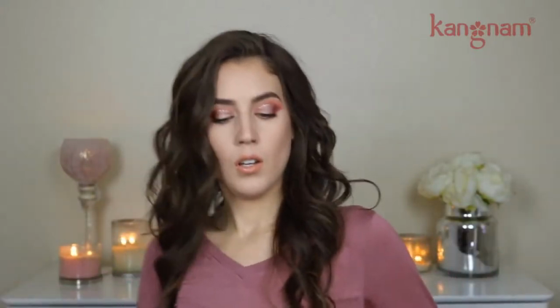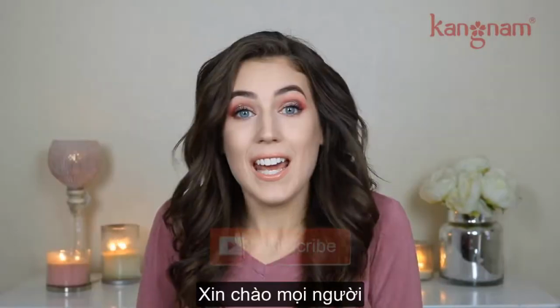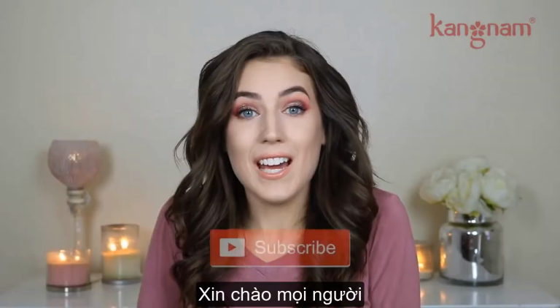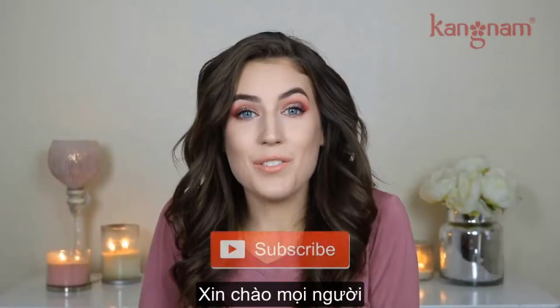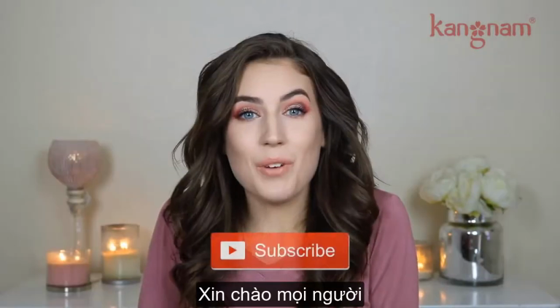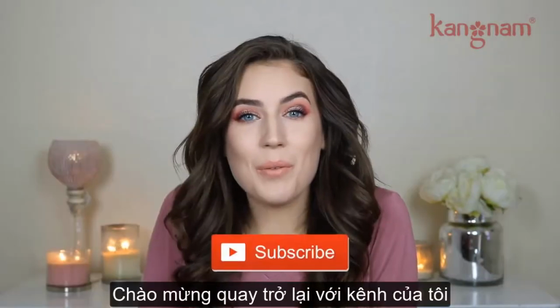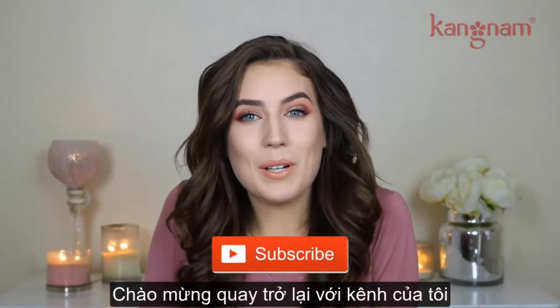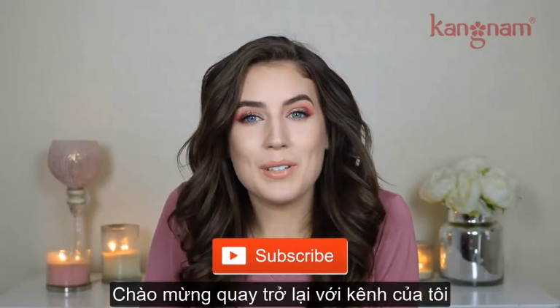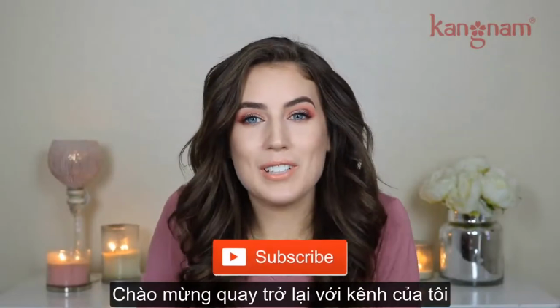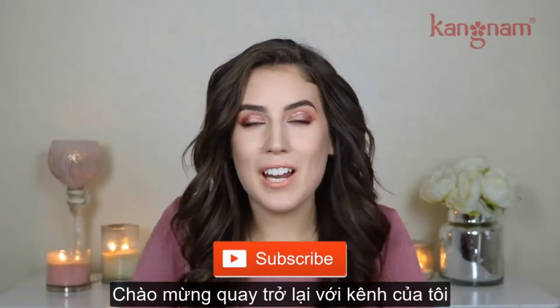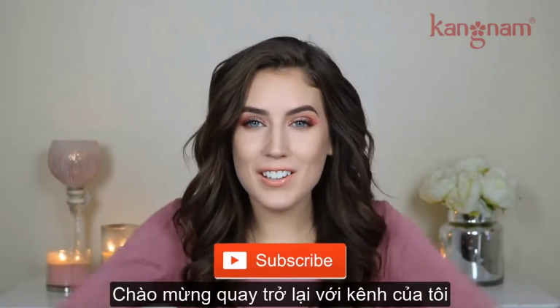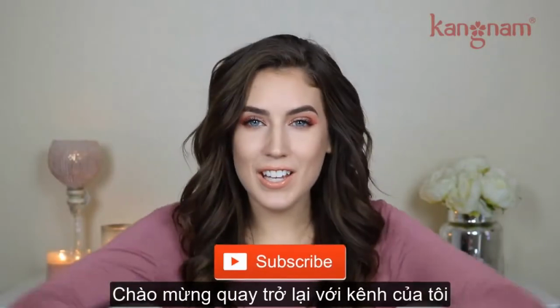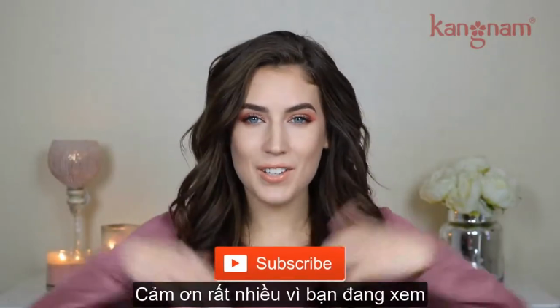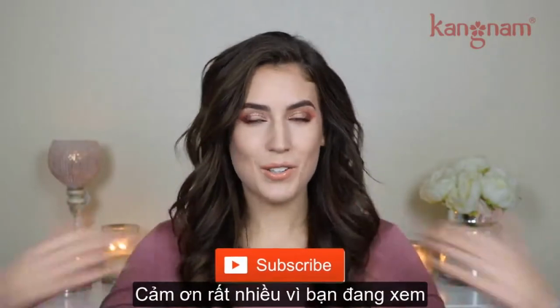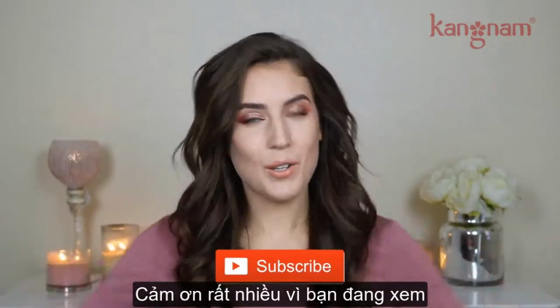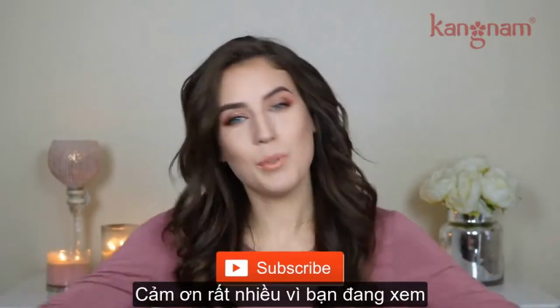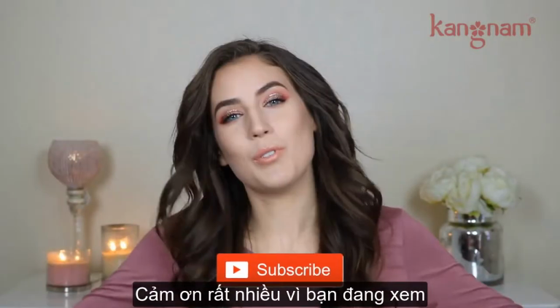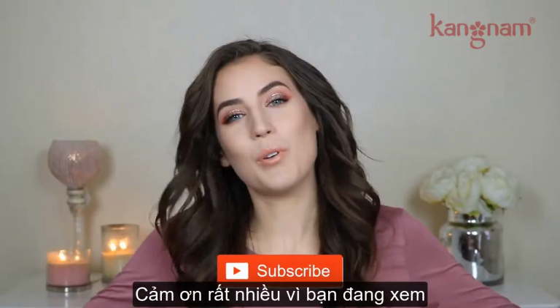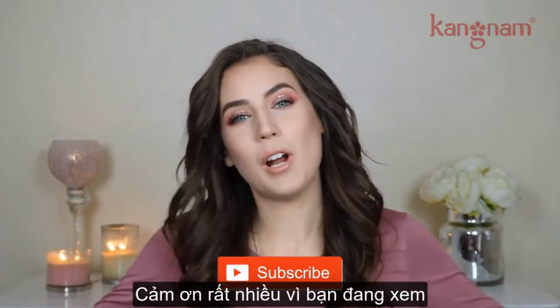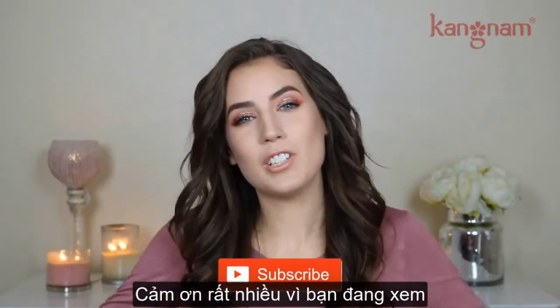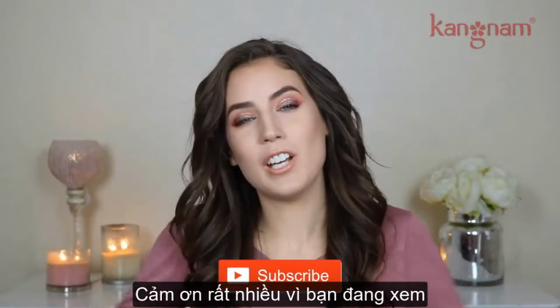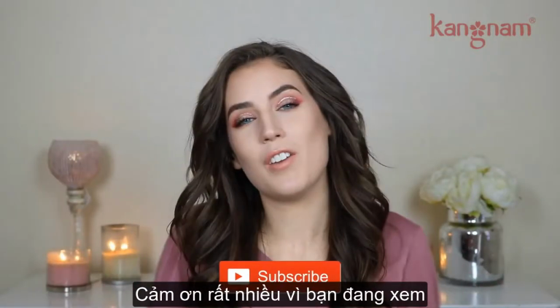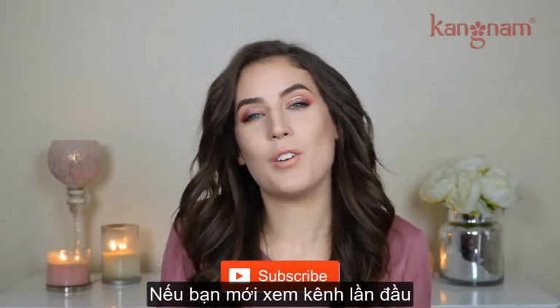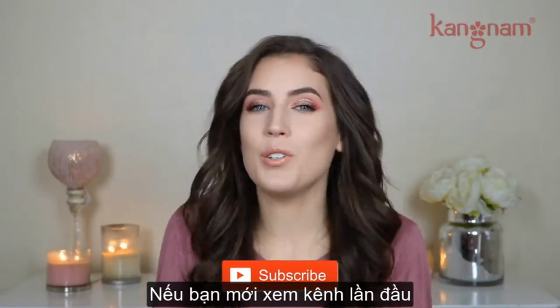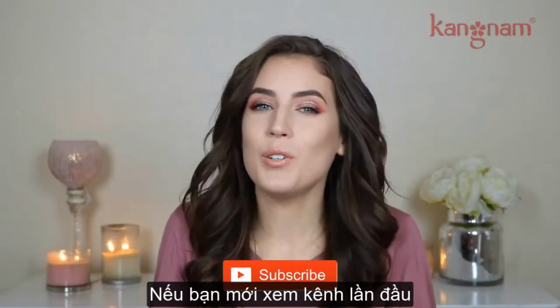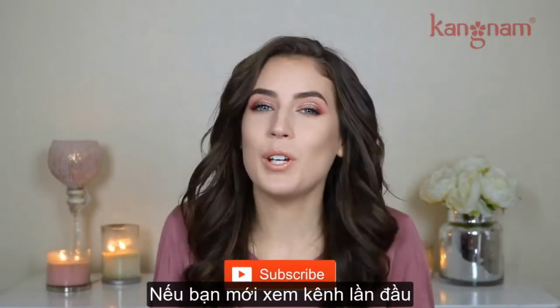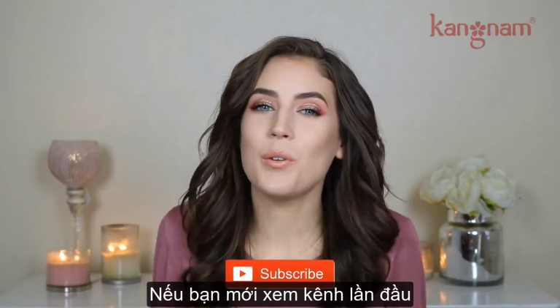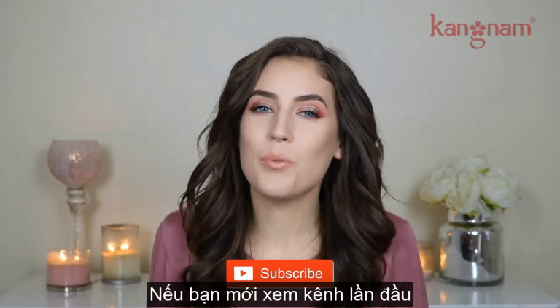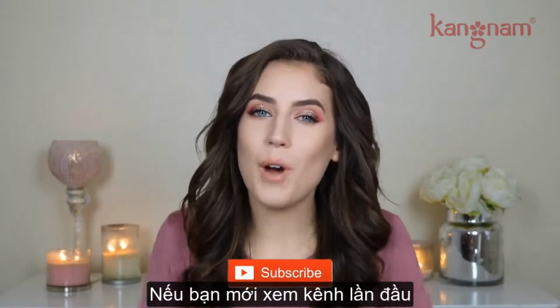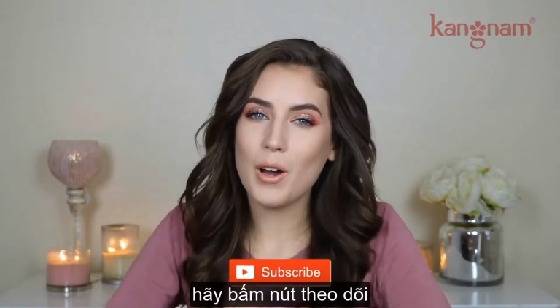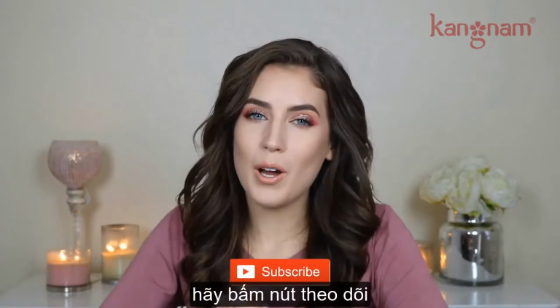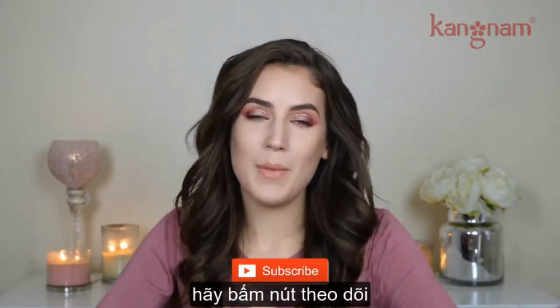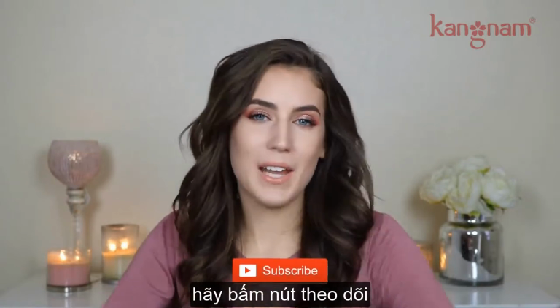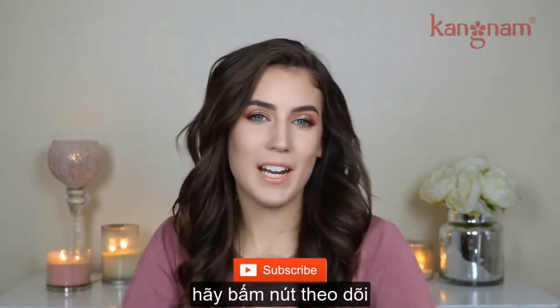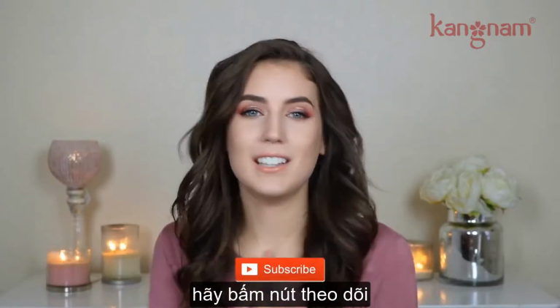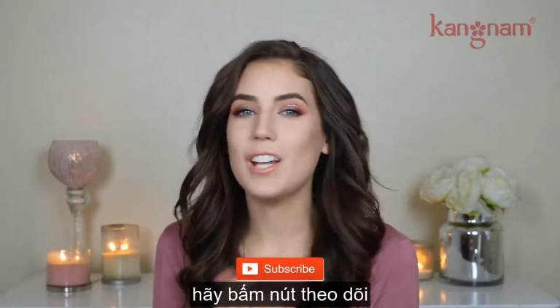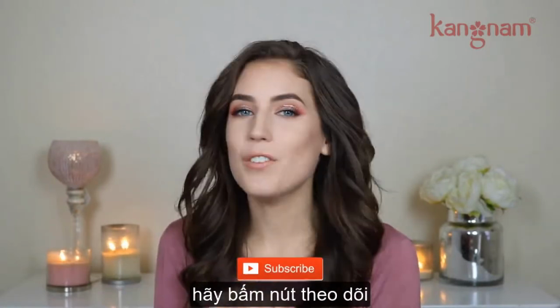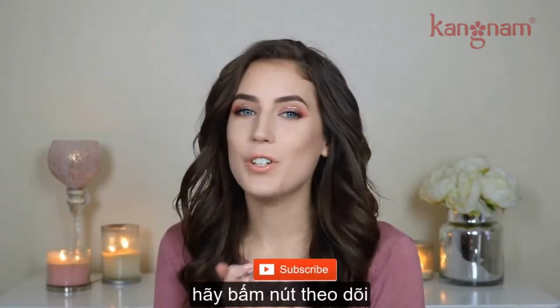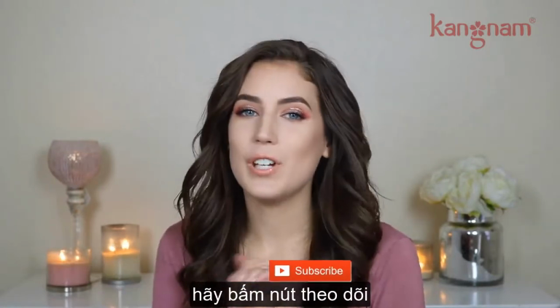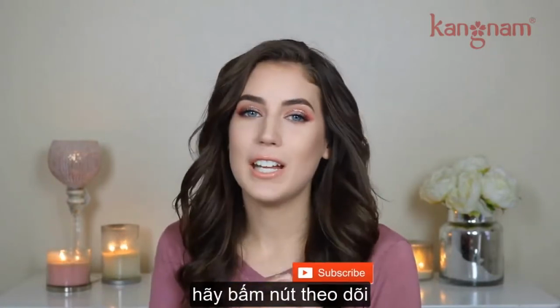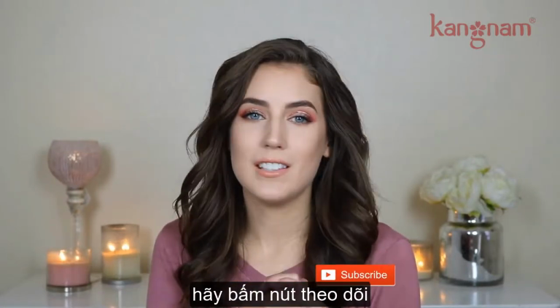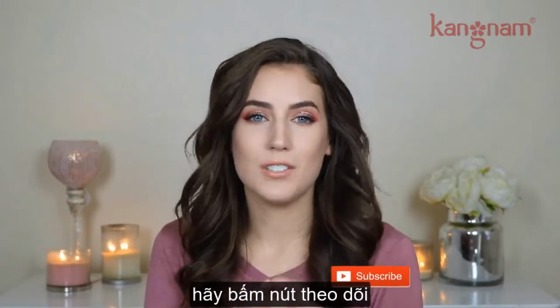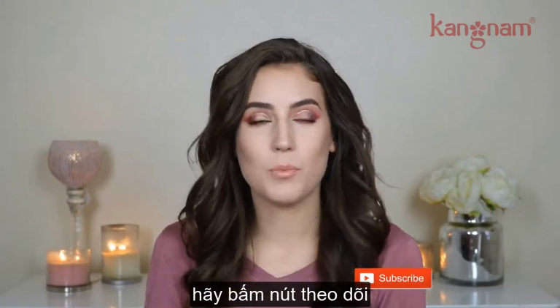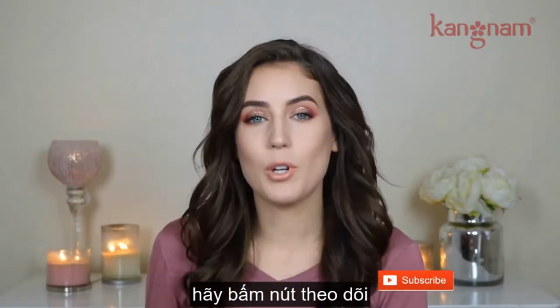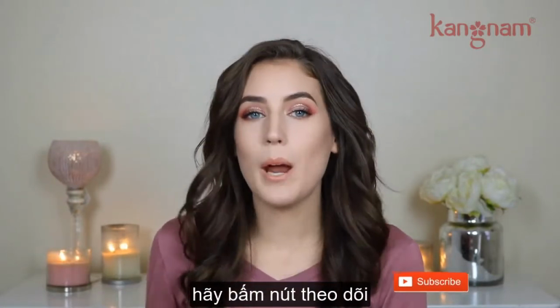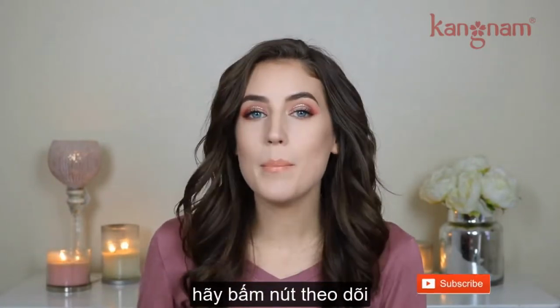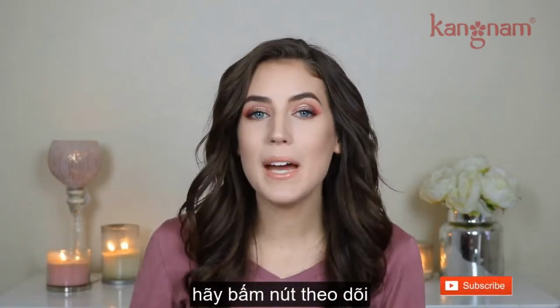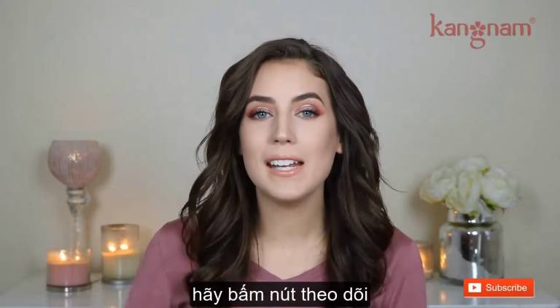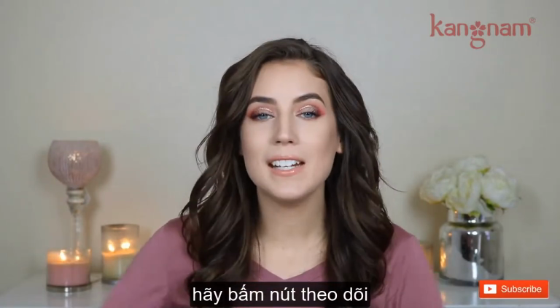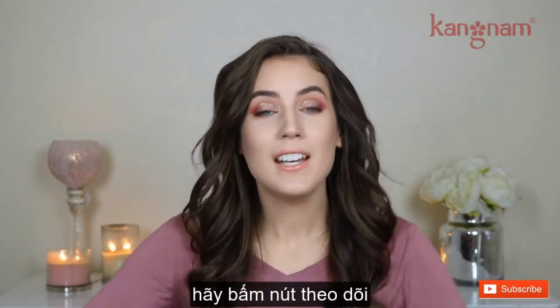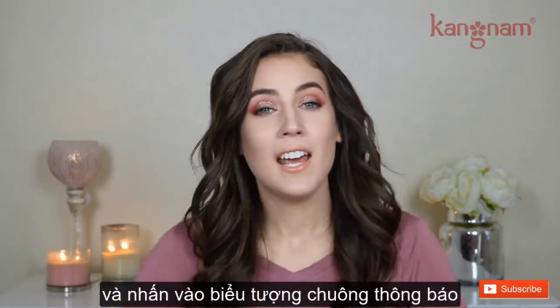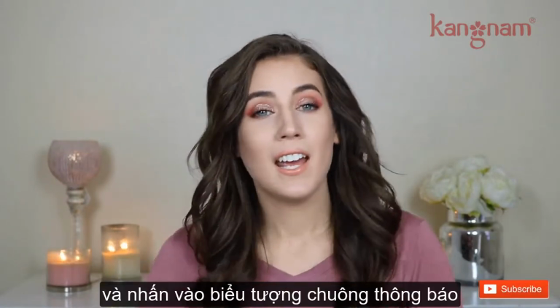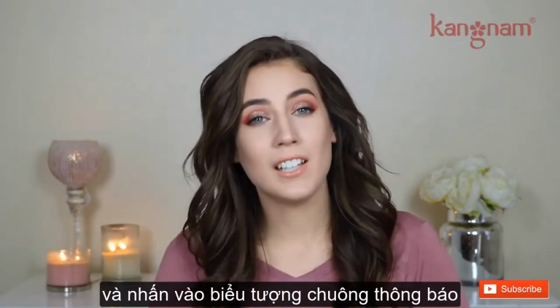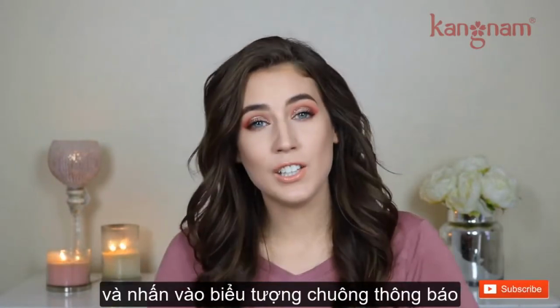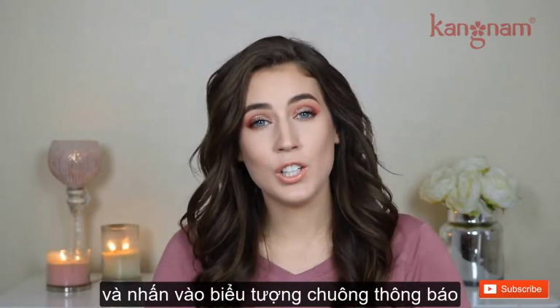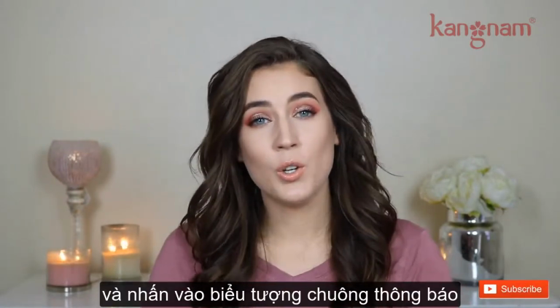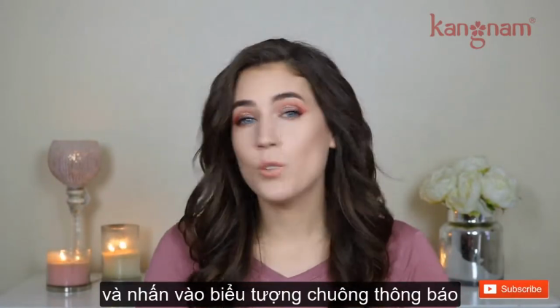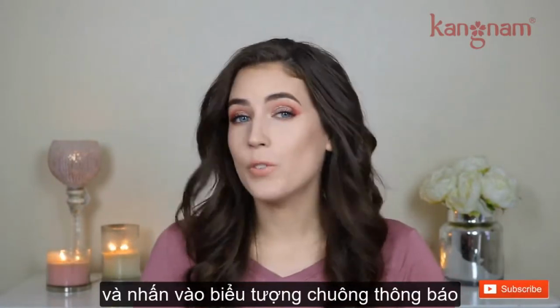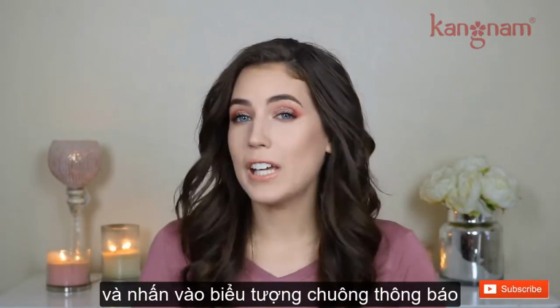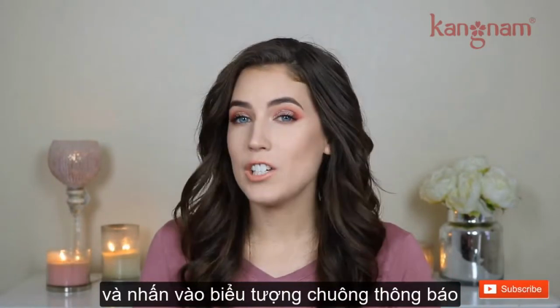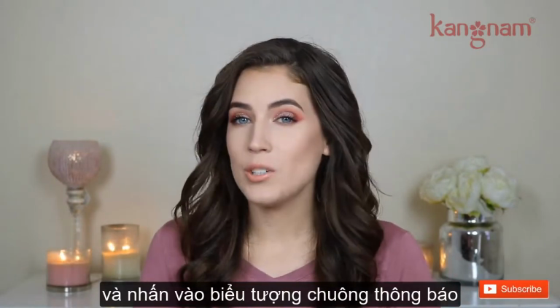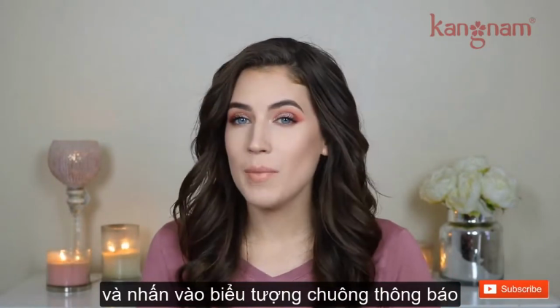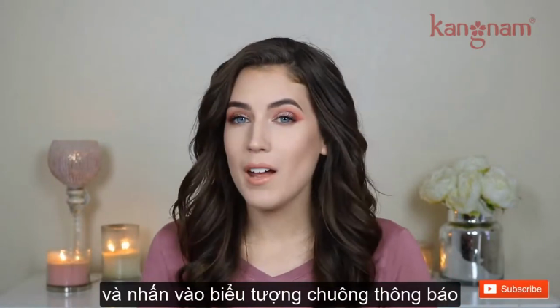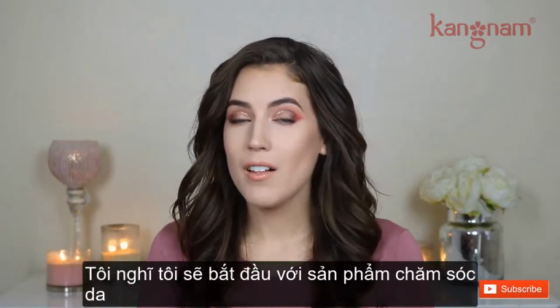Hey guys, welcome back to my channel. Thank you so much for watching. If you're new here, welcome. I'd love for you to hit the subscribe button and click the notification bell.